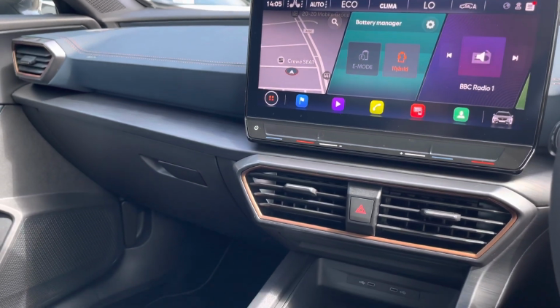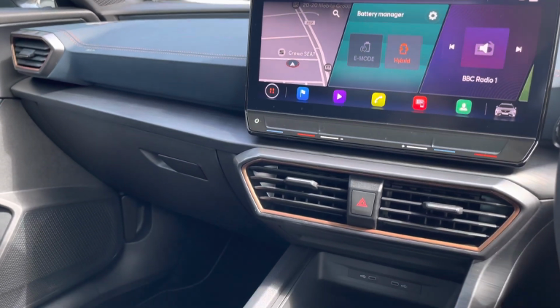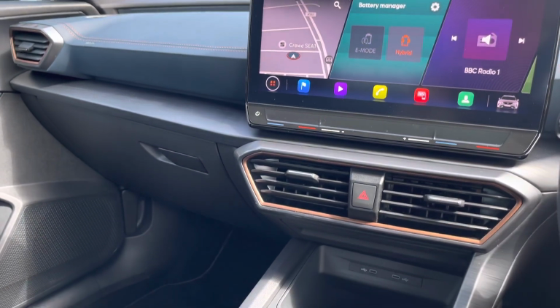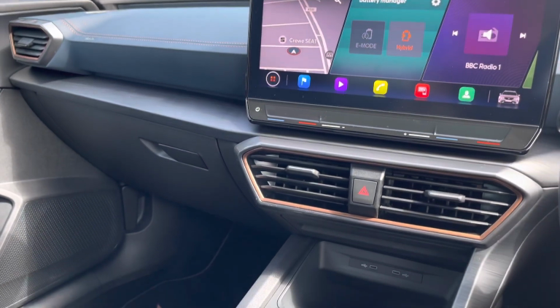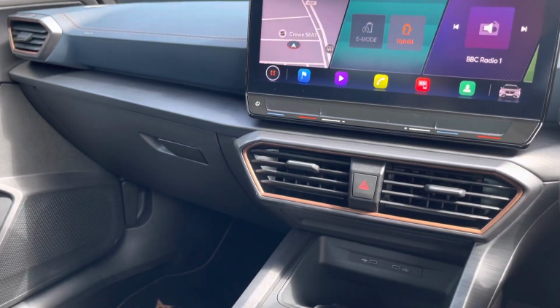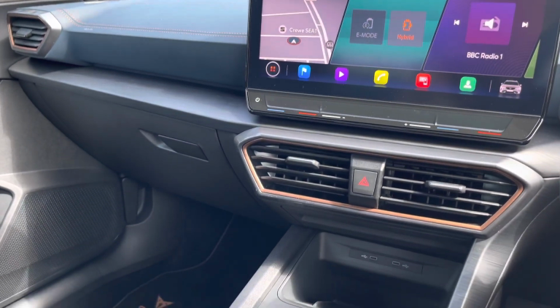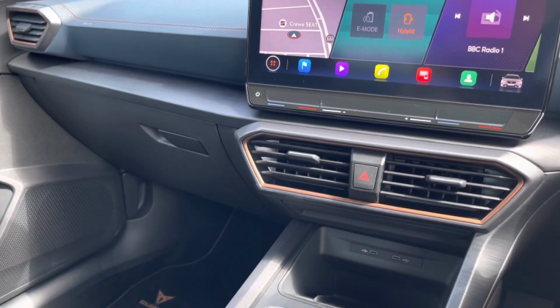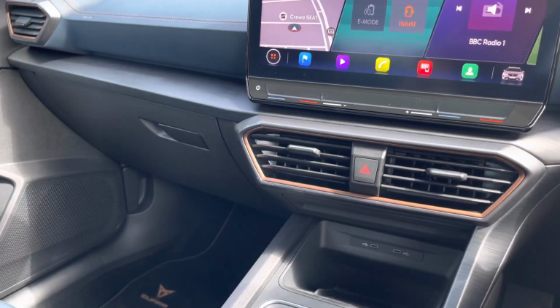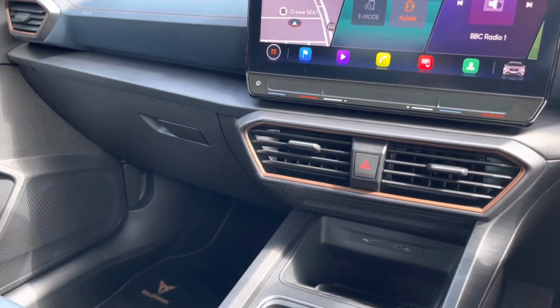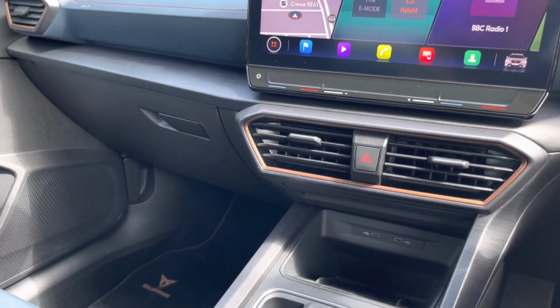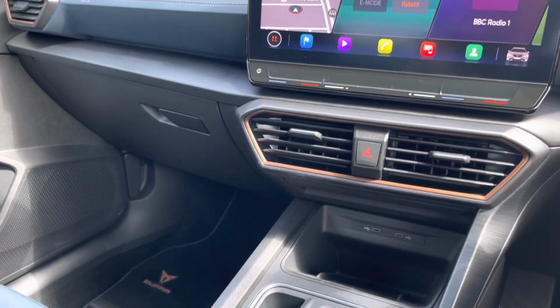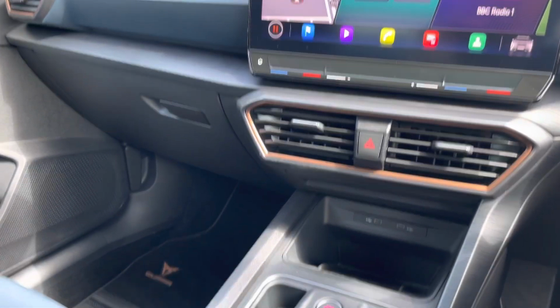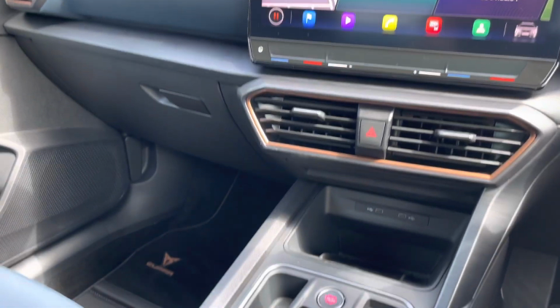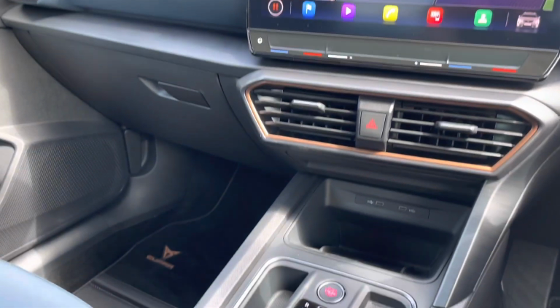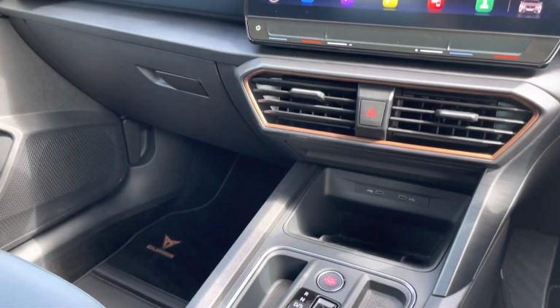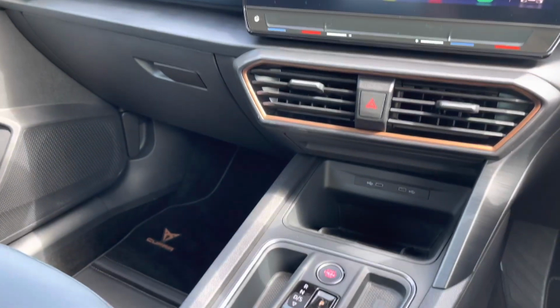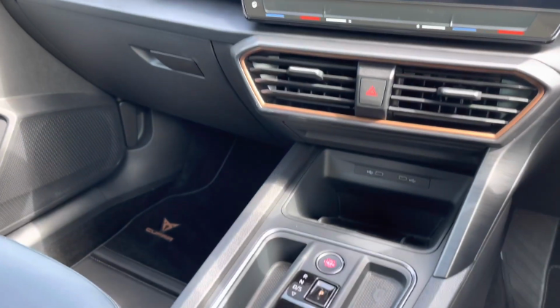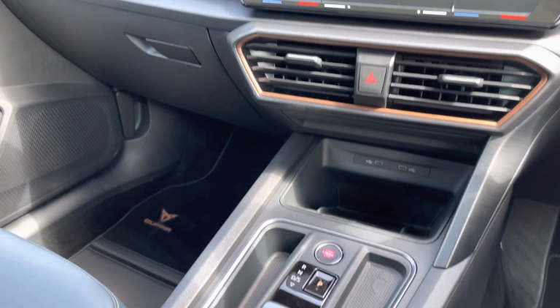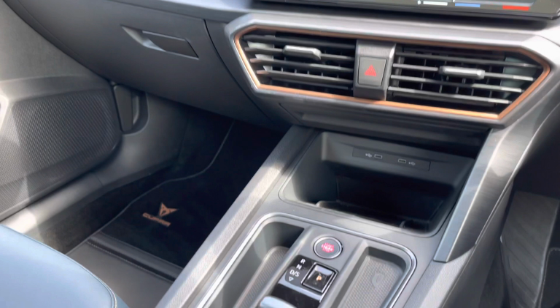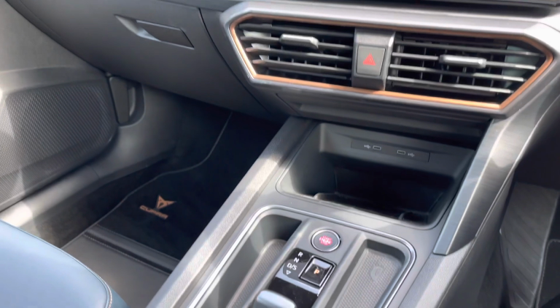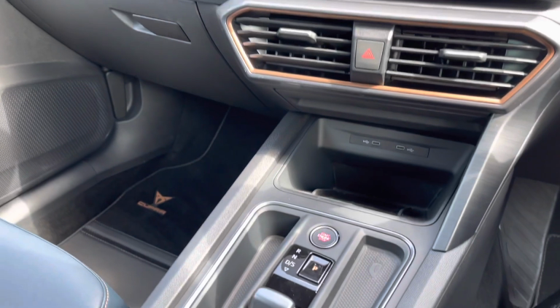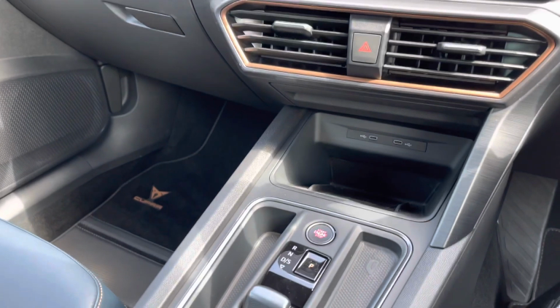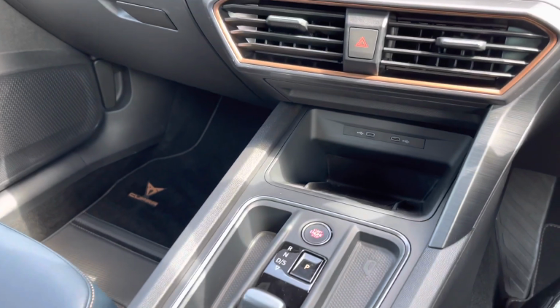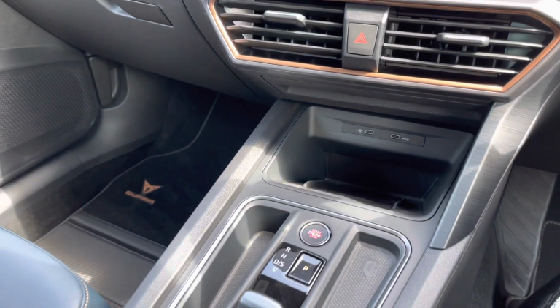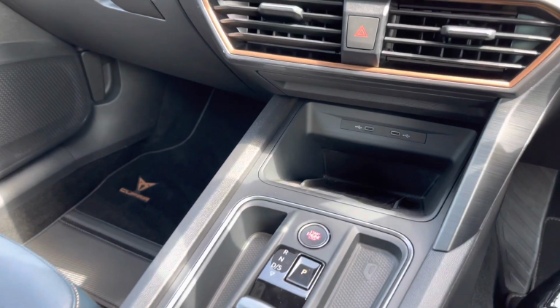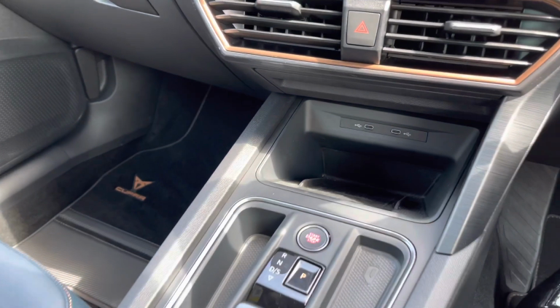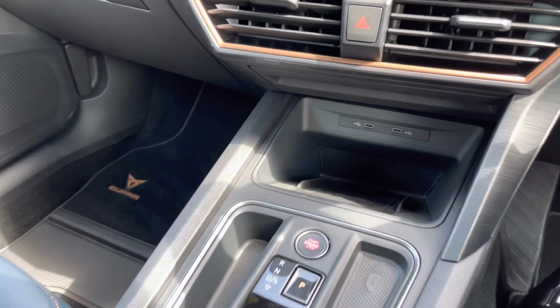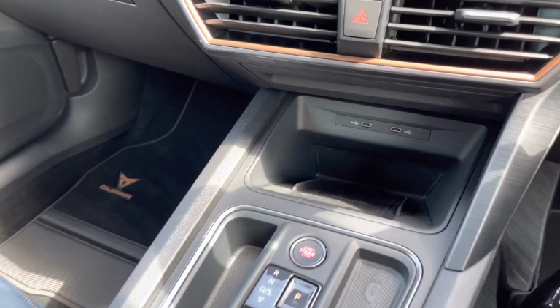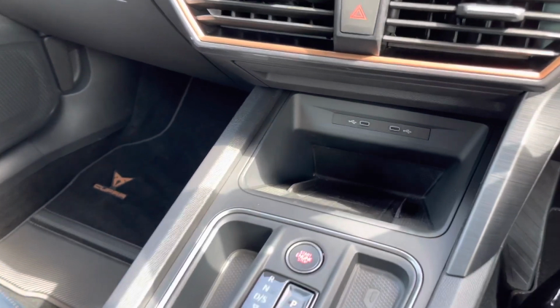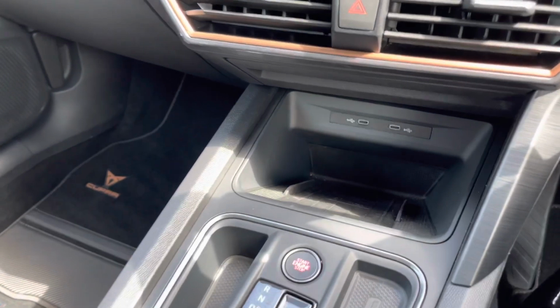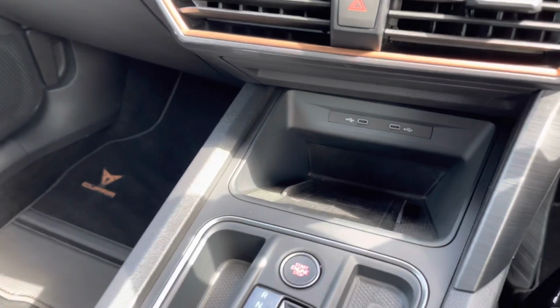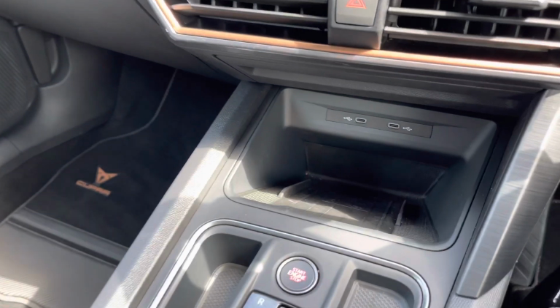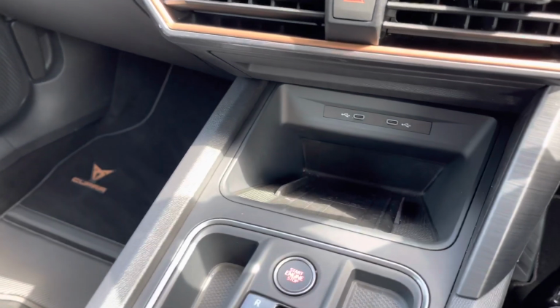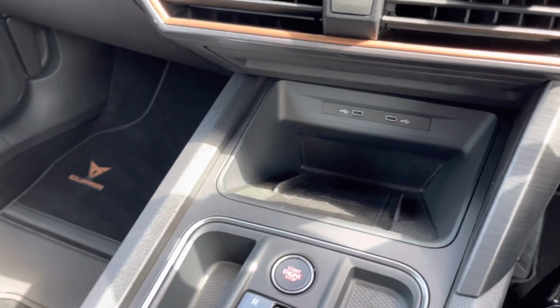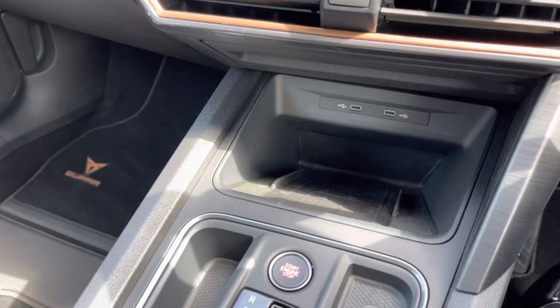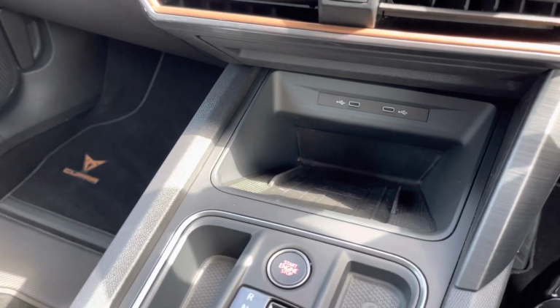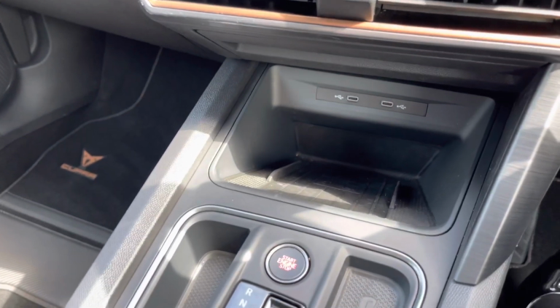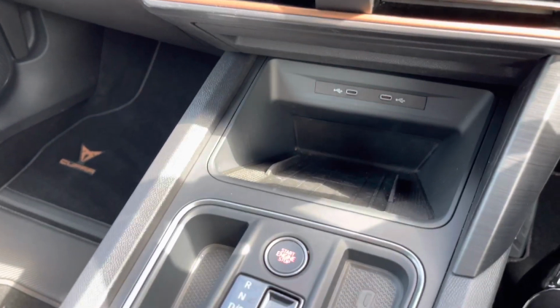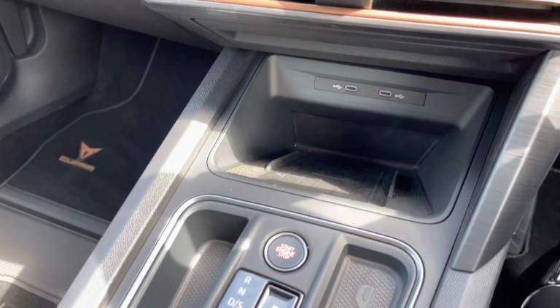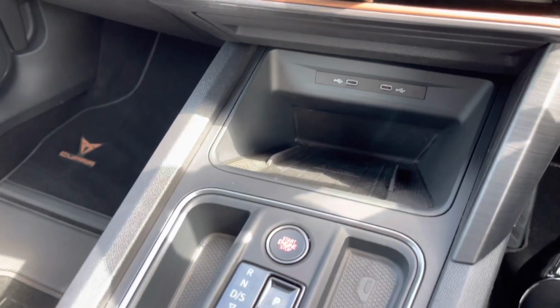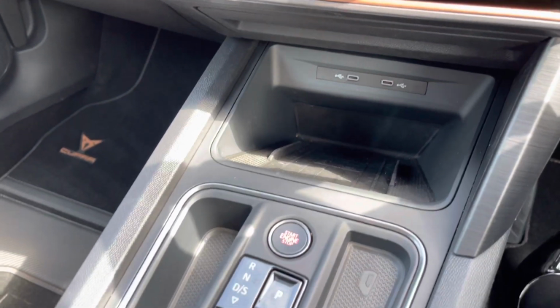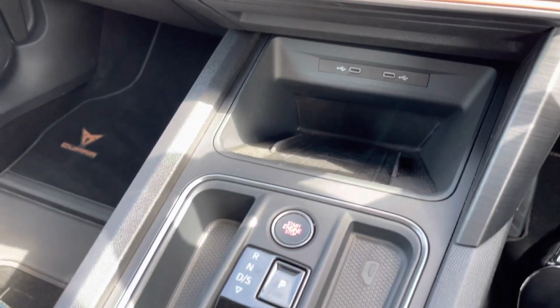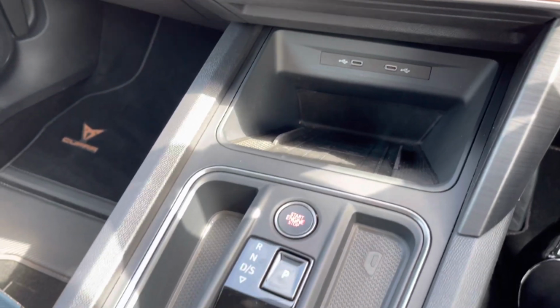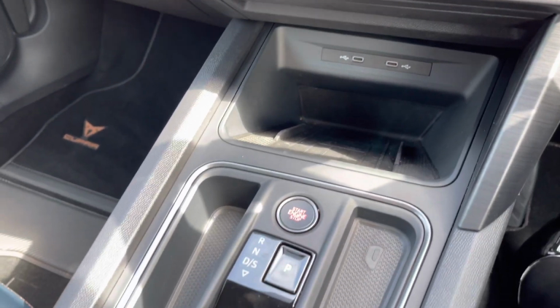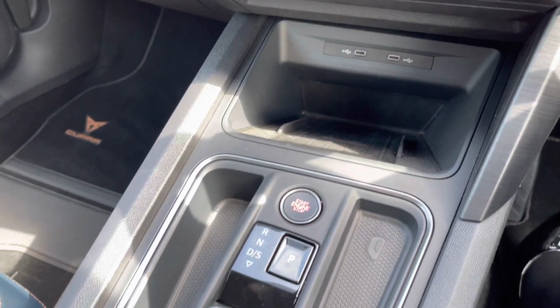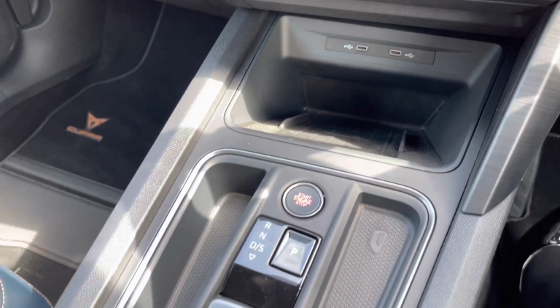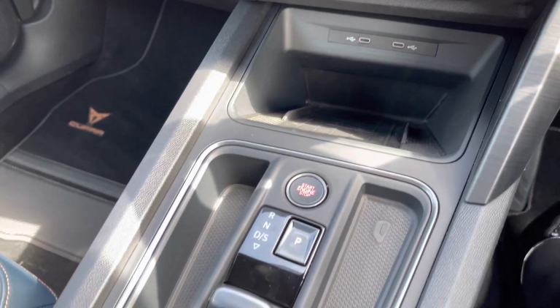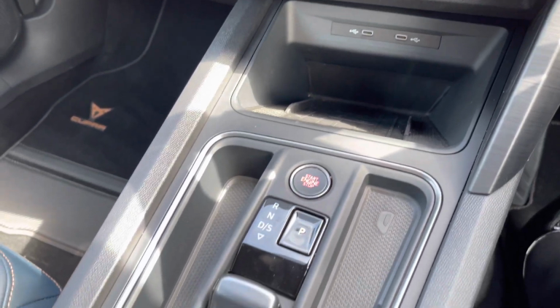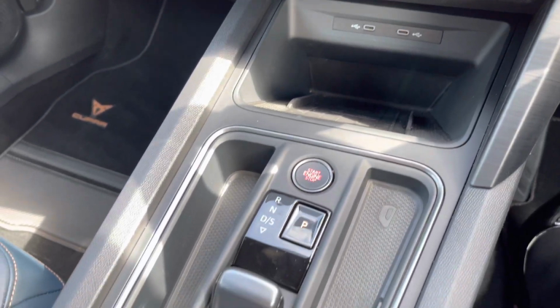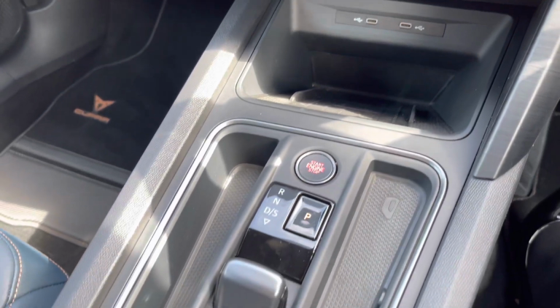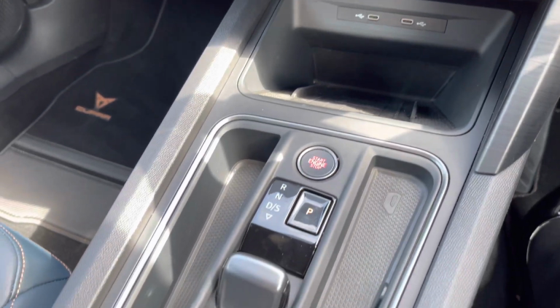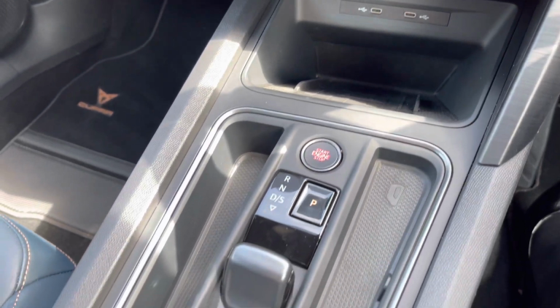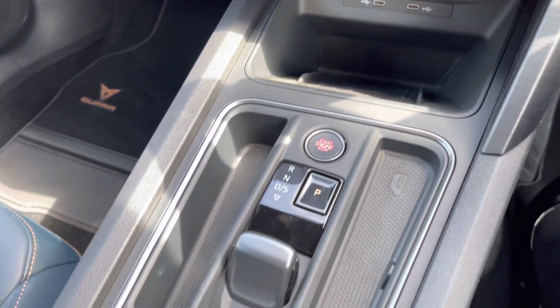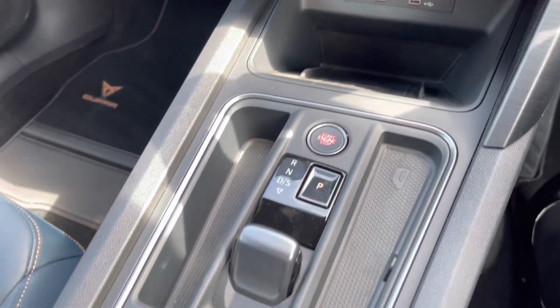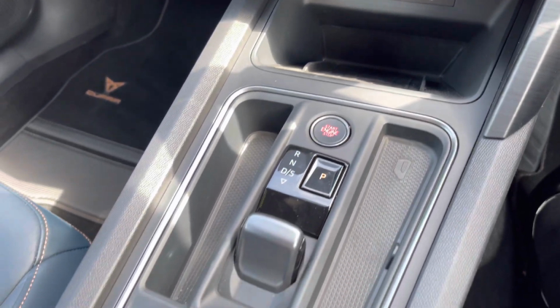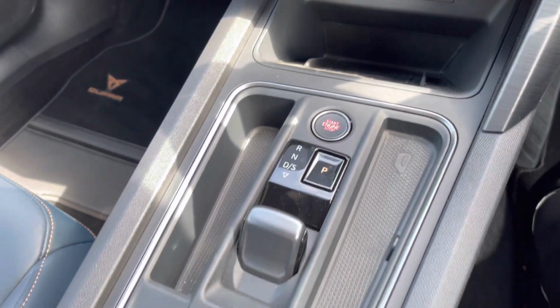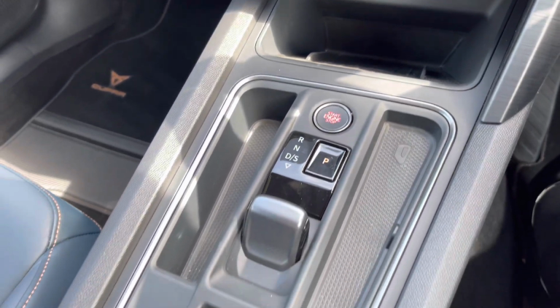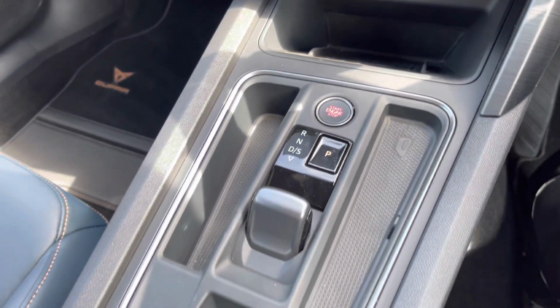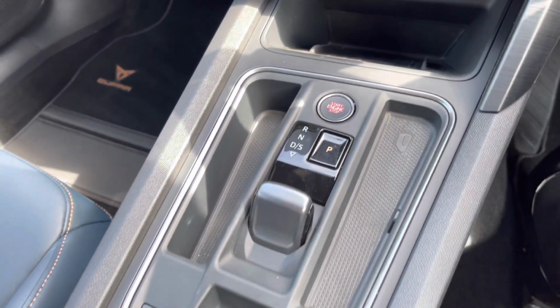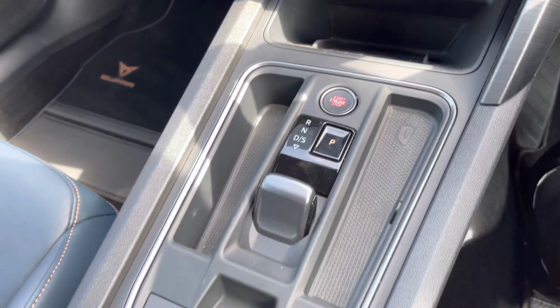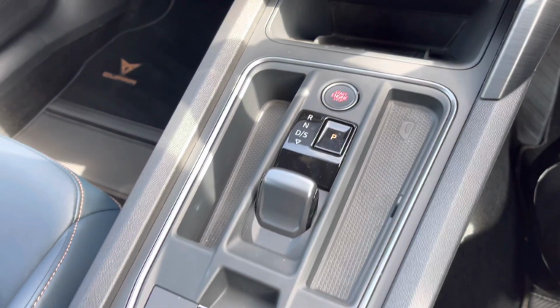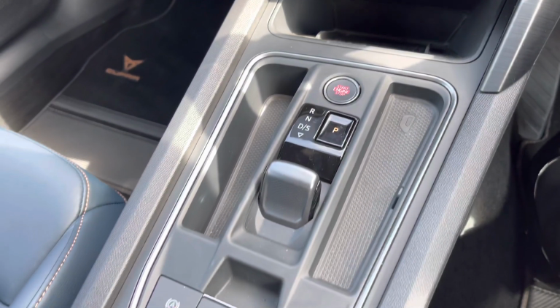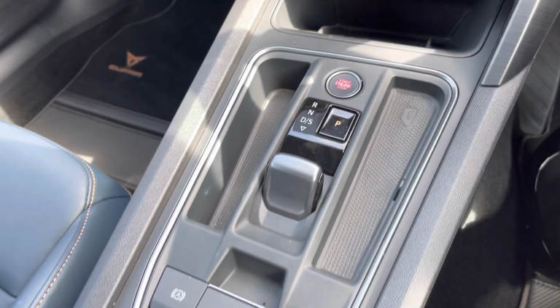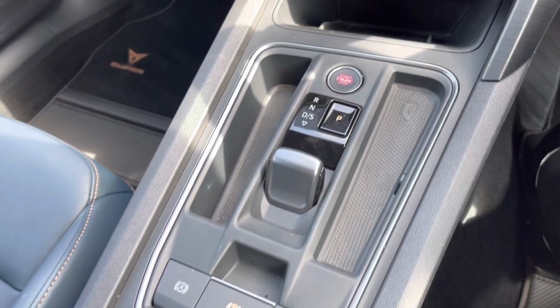Just below, we have the wireless phone charging system, the automatic gear selector, as well as the keyless stop-start function.